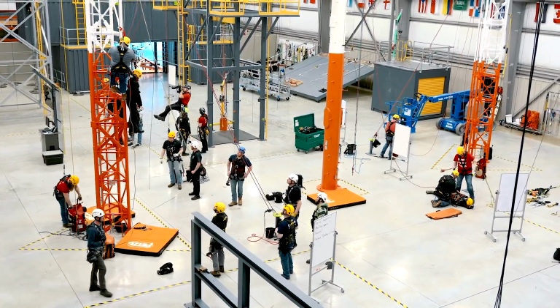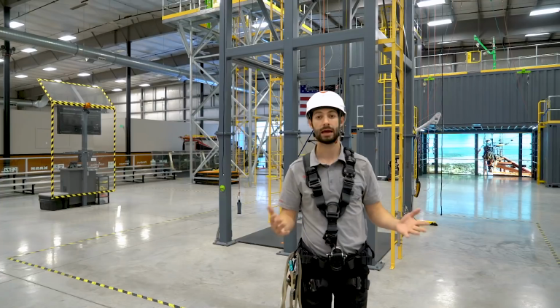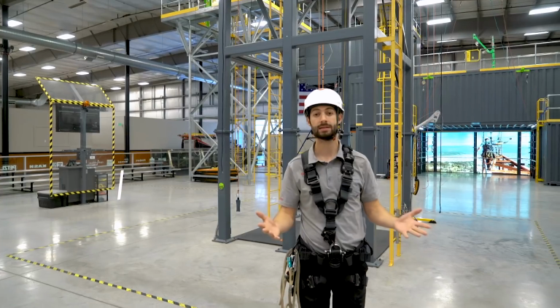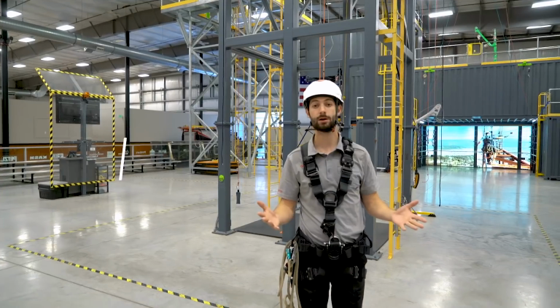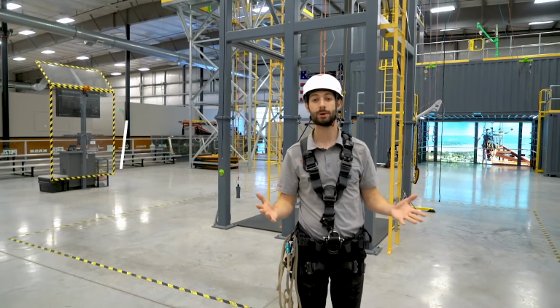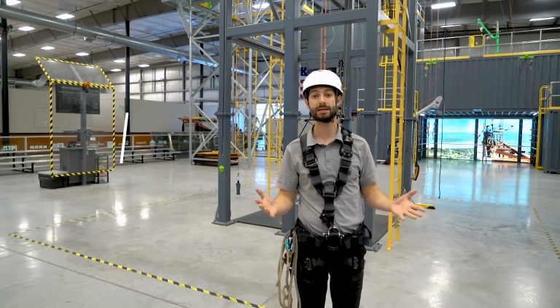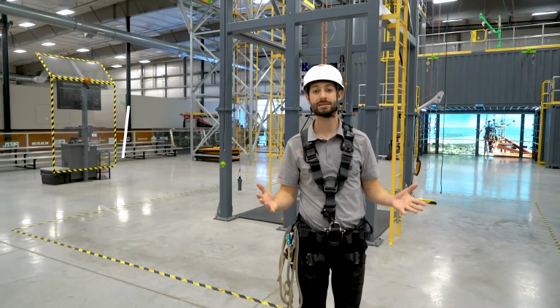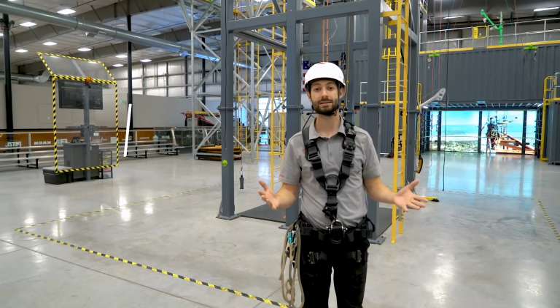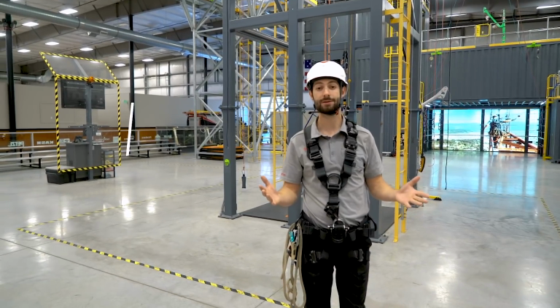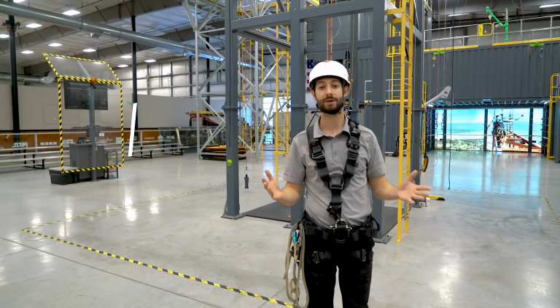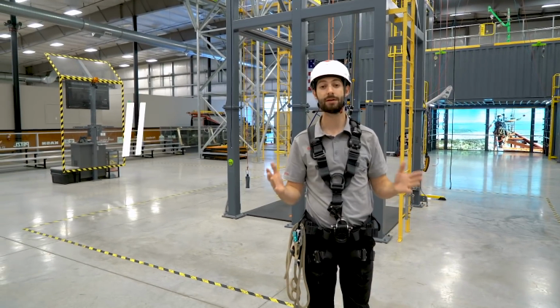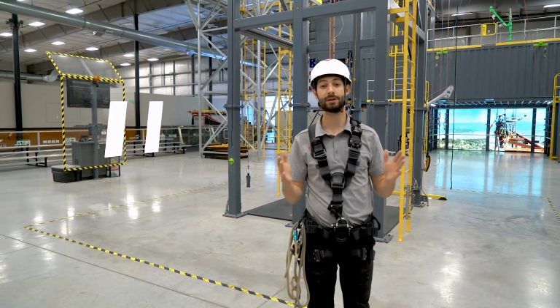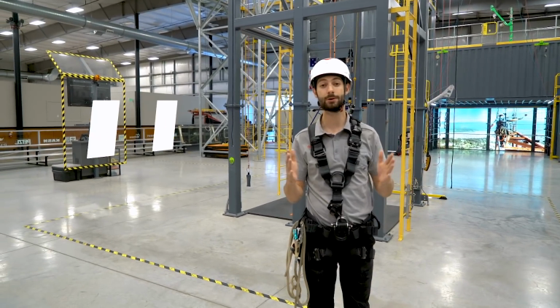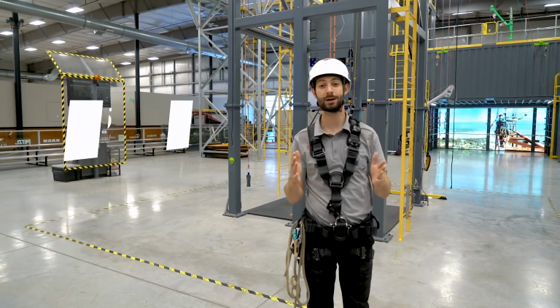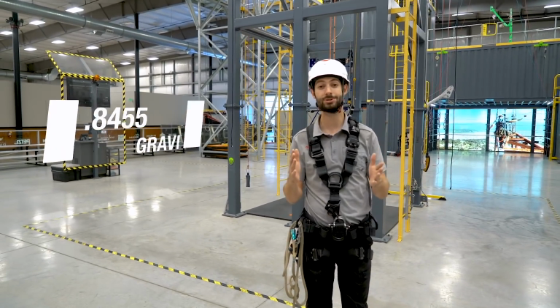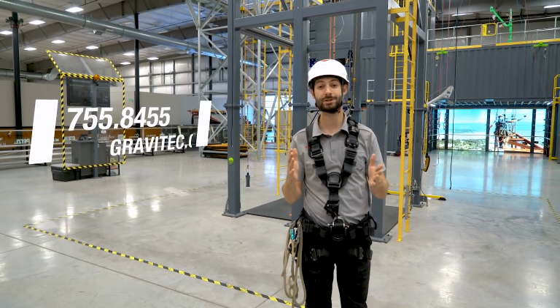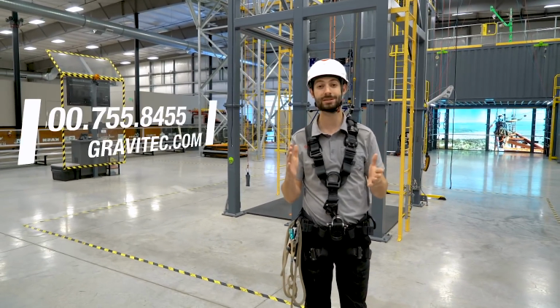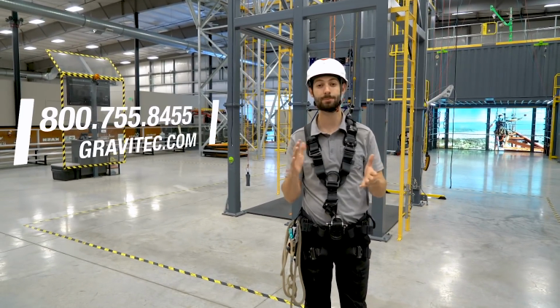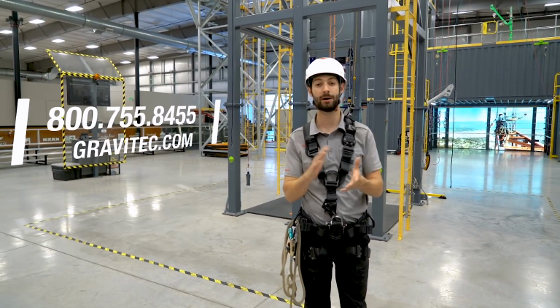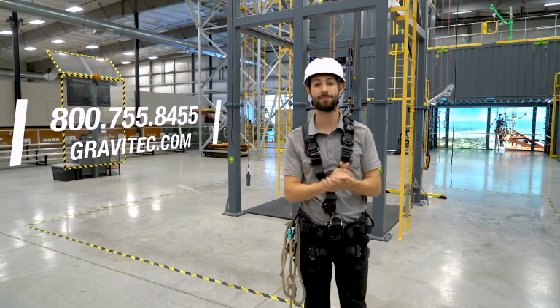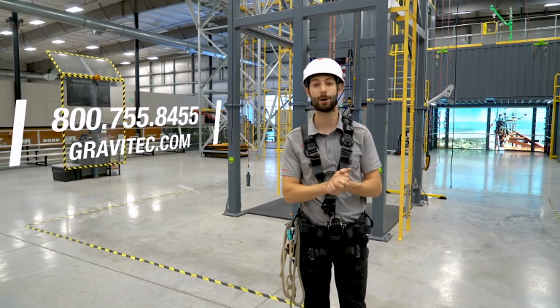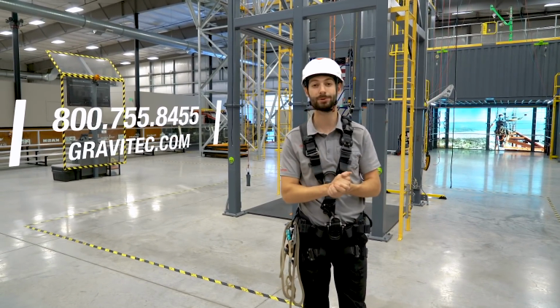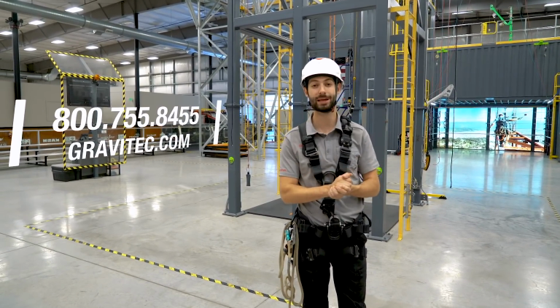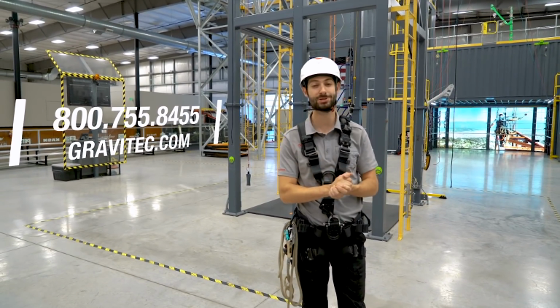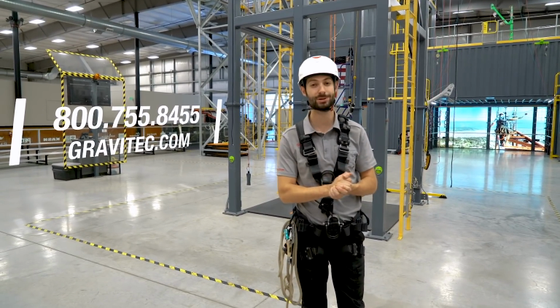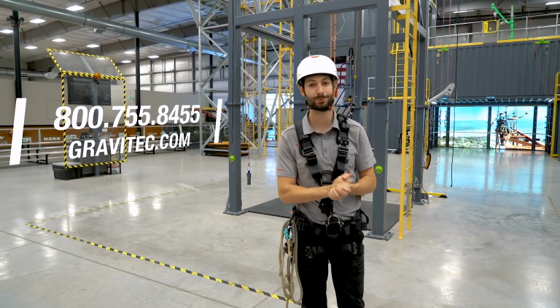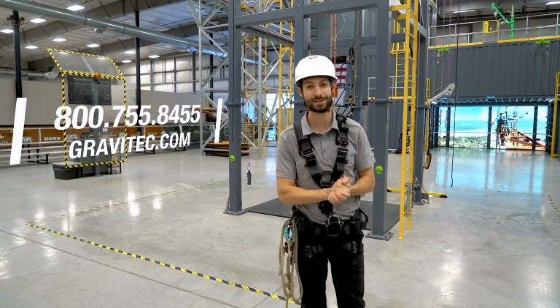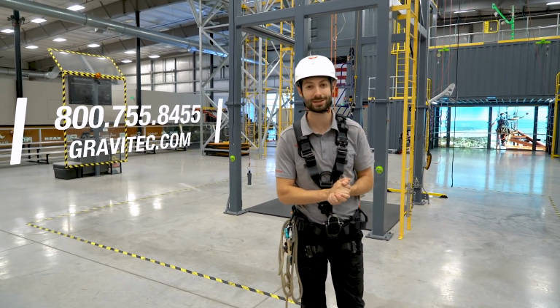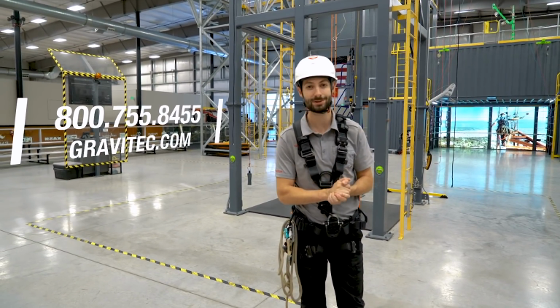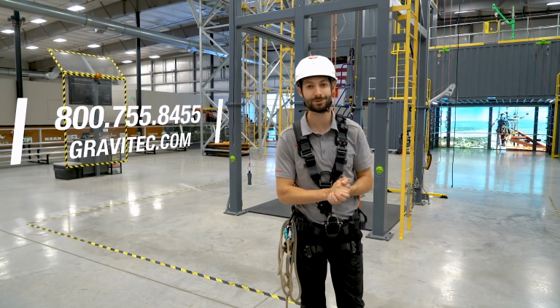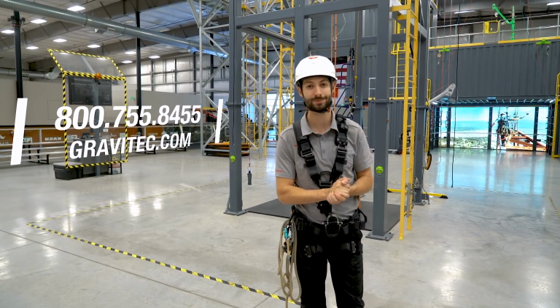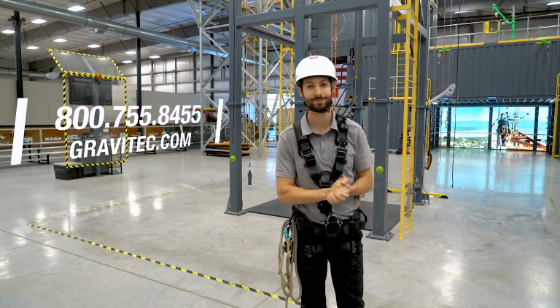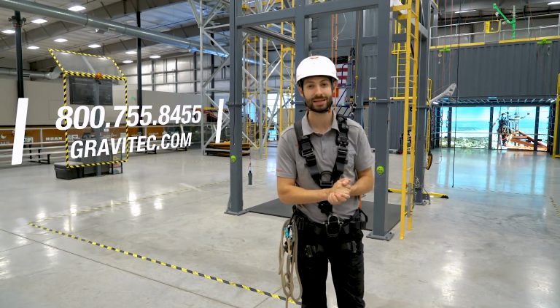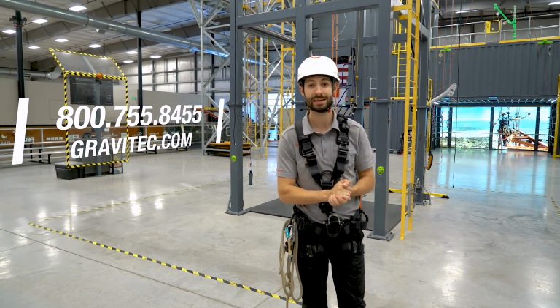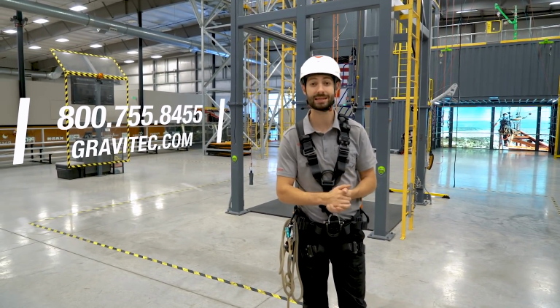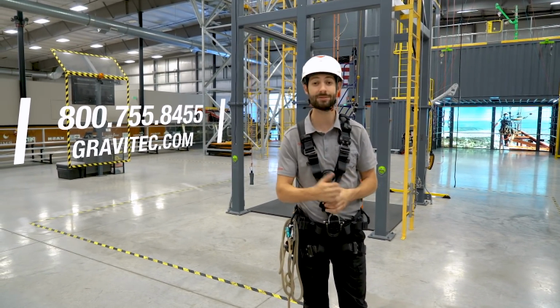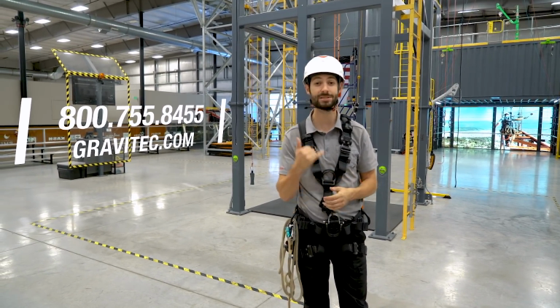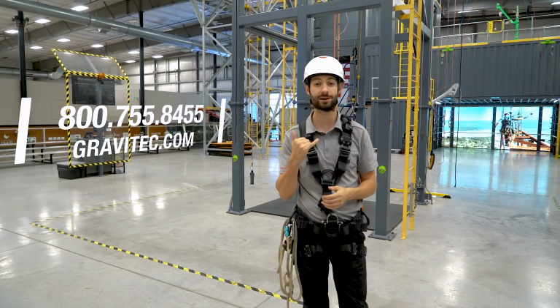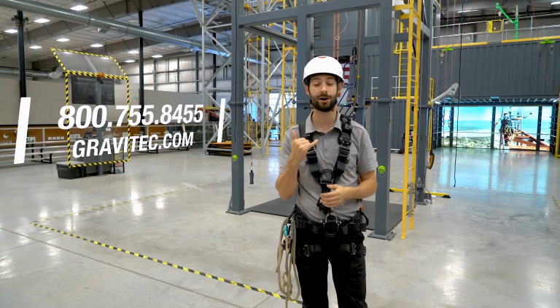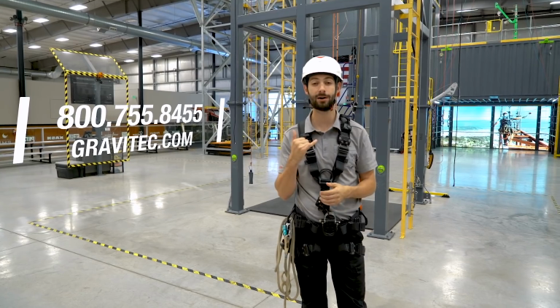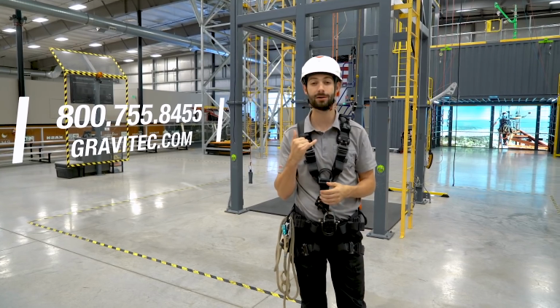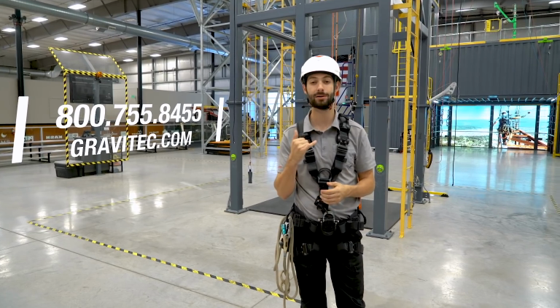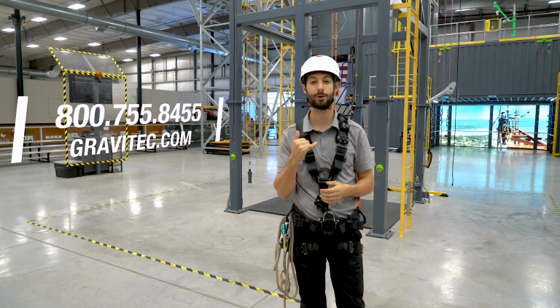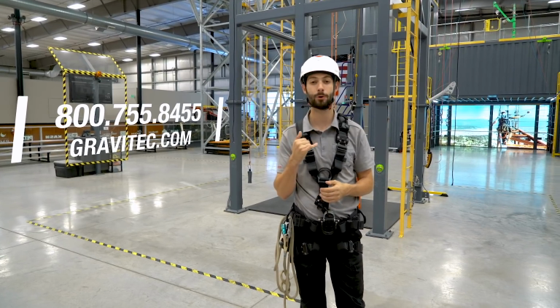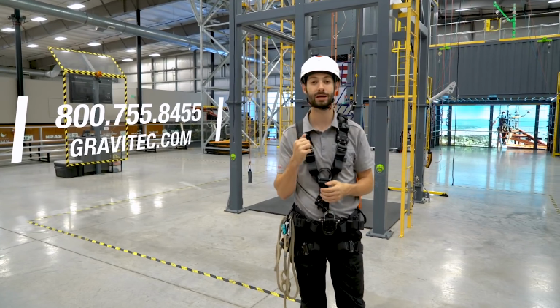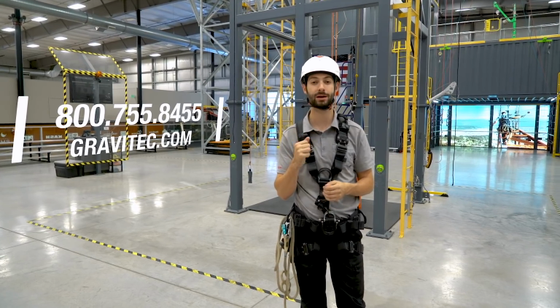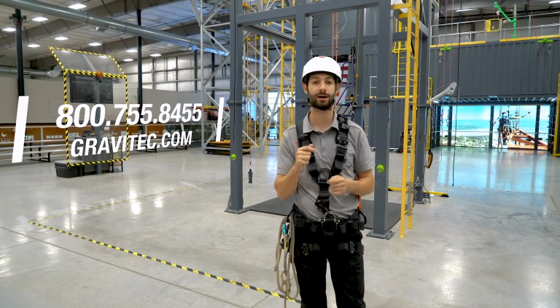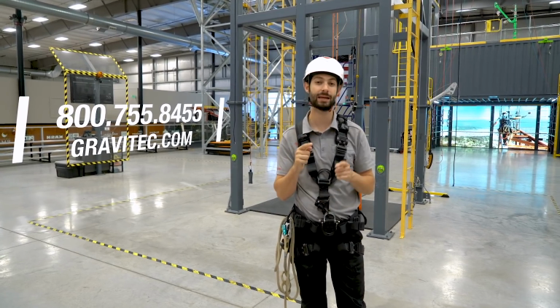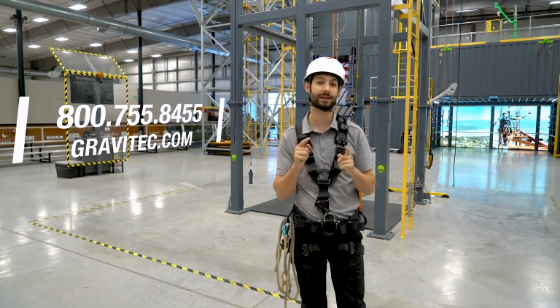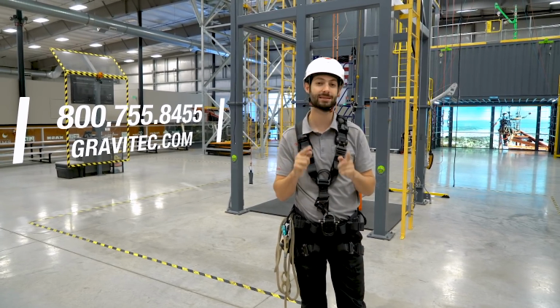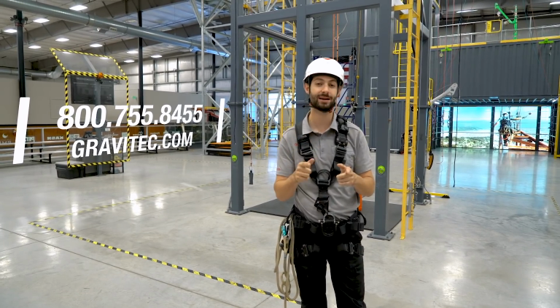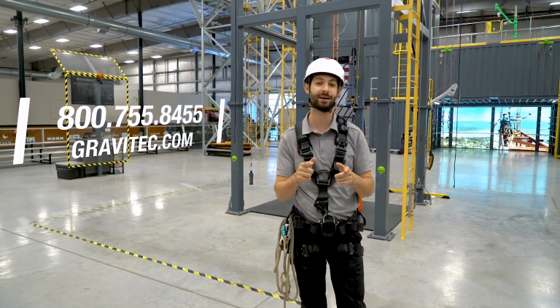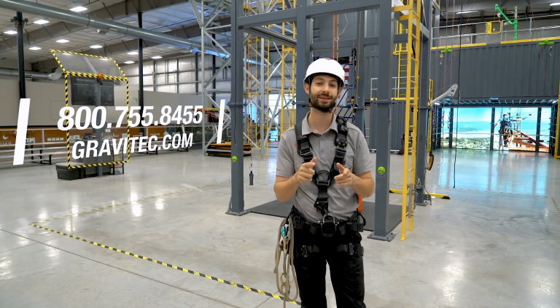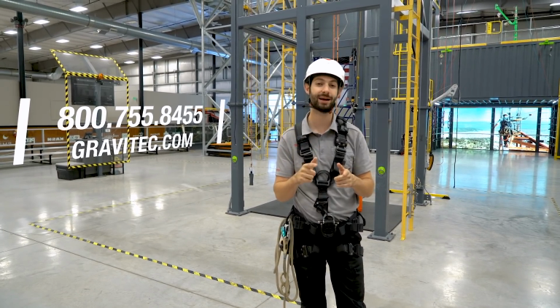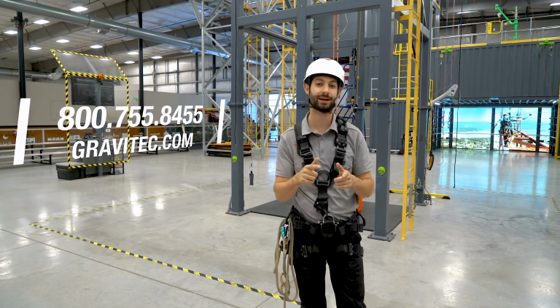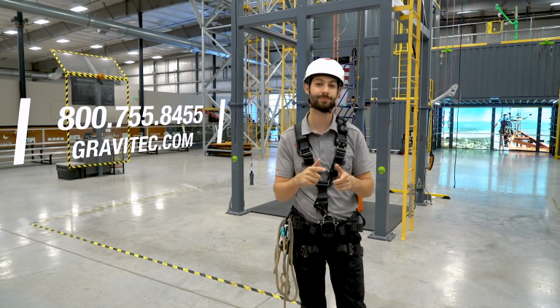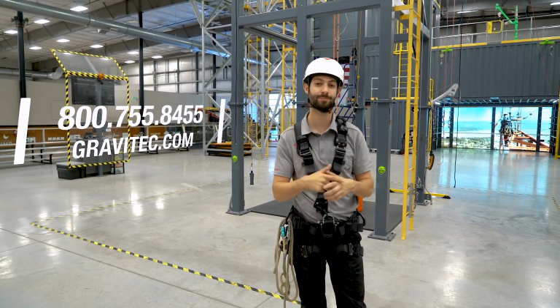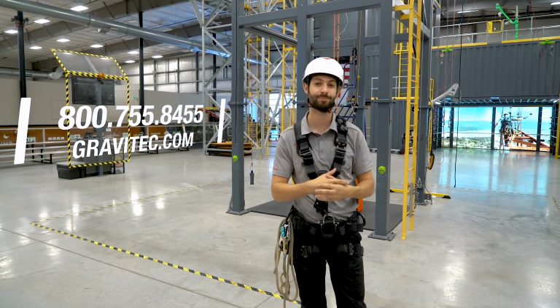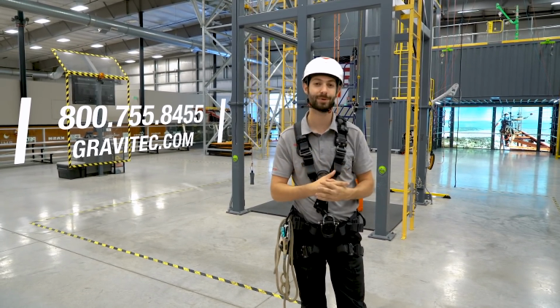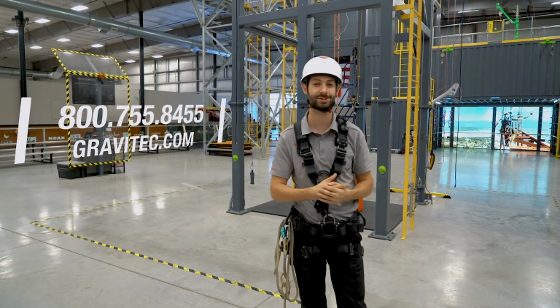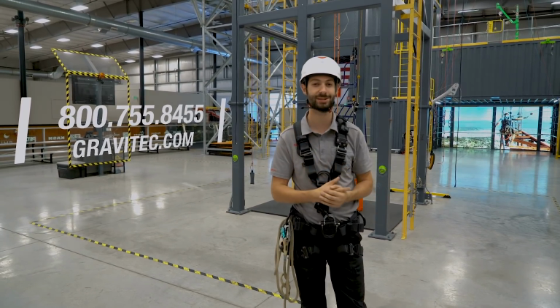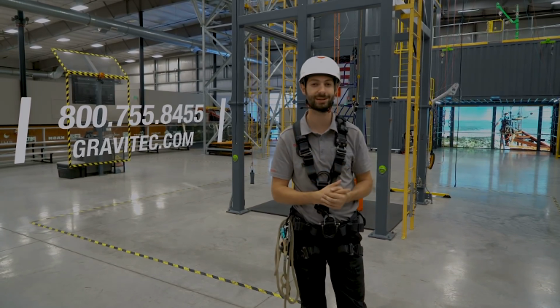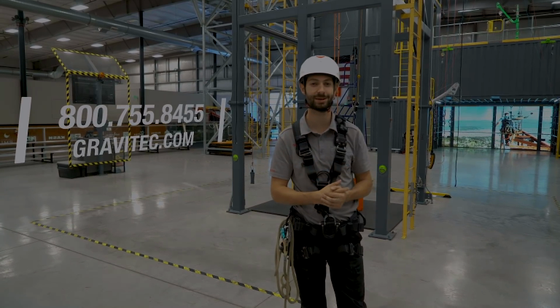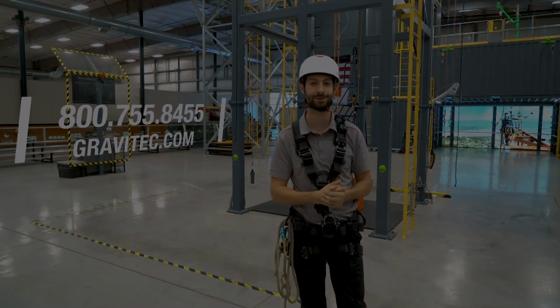As always, if you have any questions about fall protection and rescue, give us a call or you can contact us online. I'll see you later.